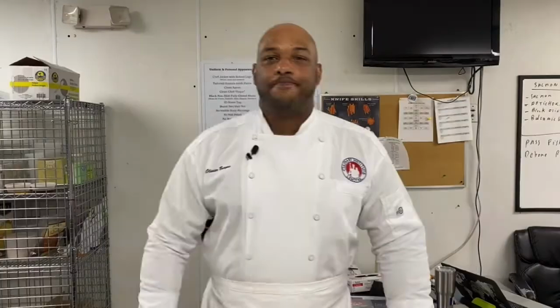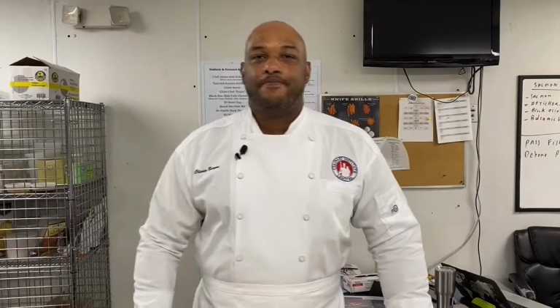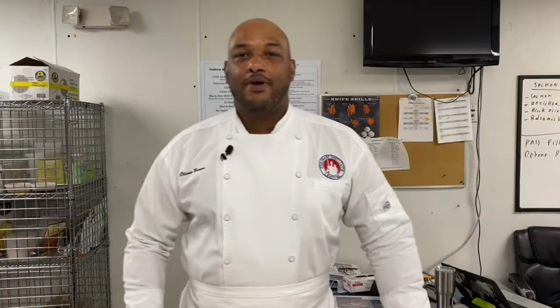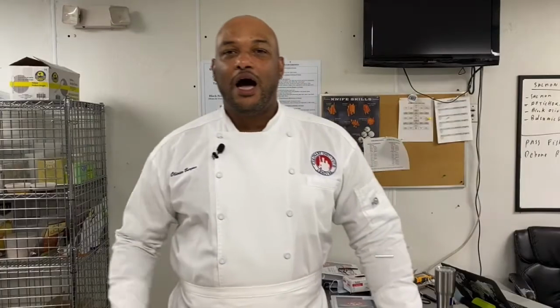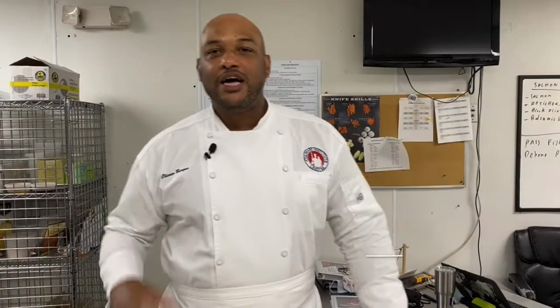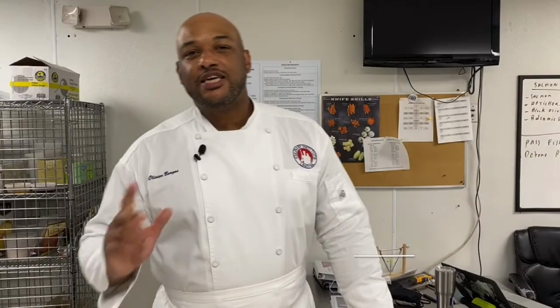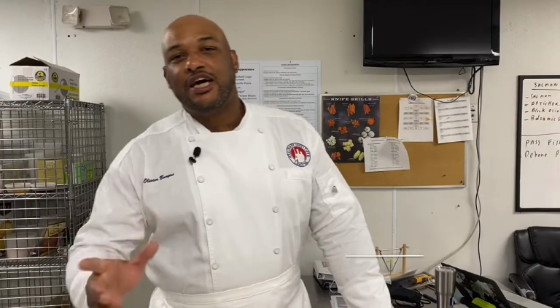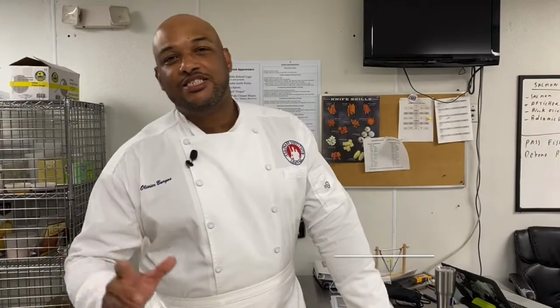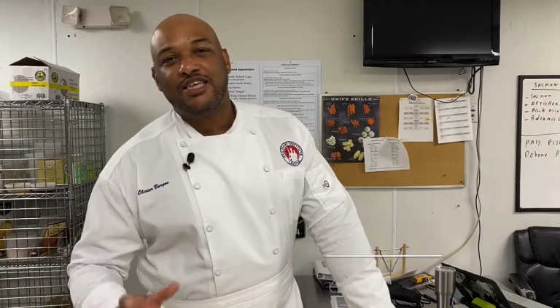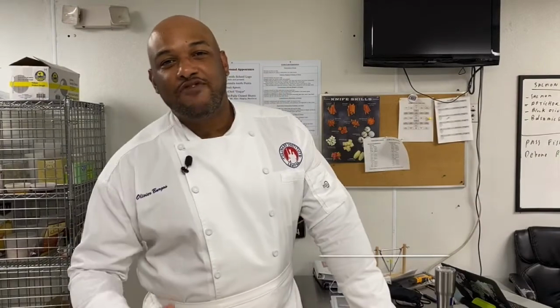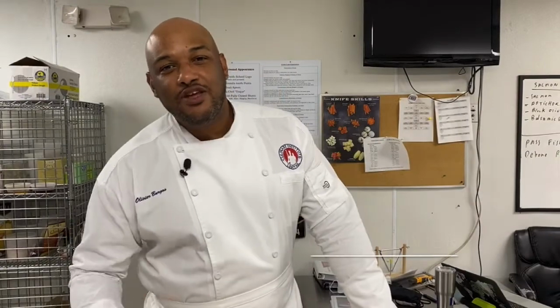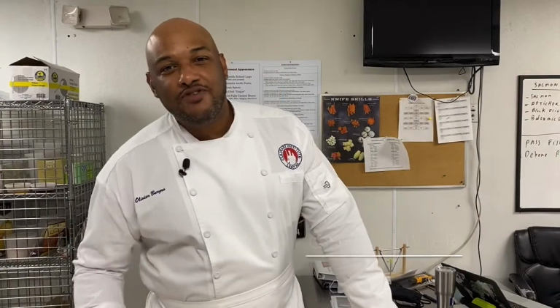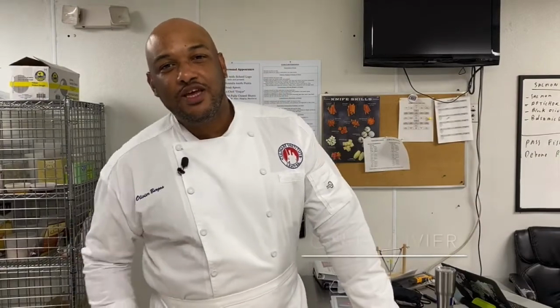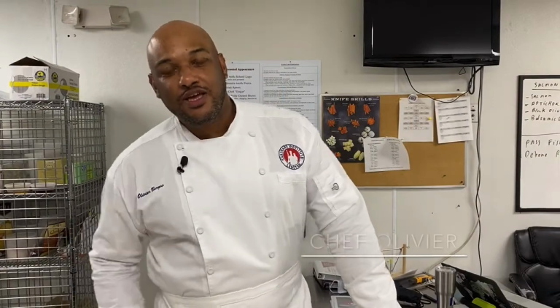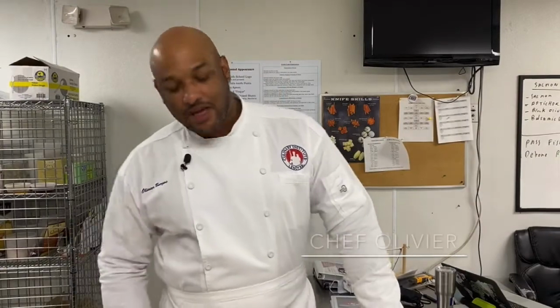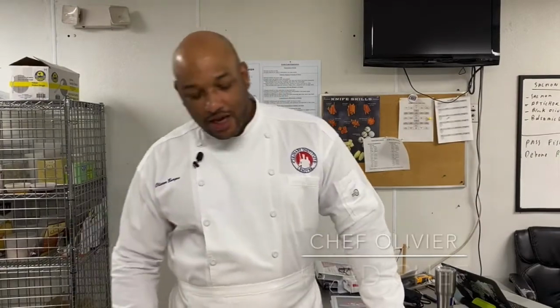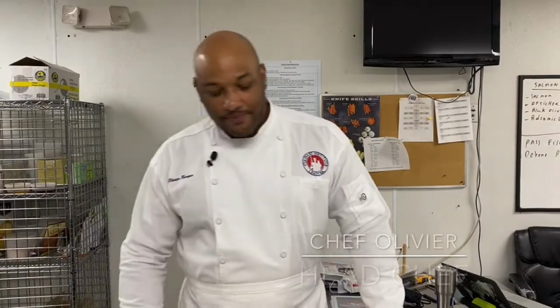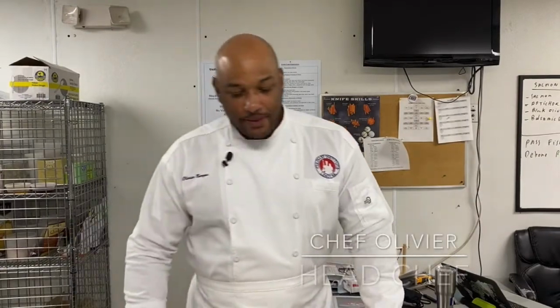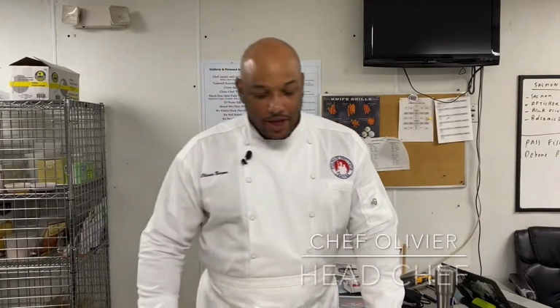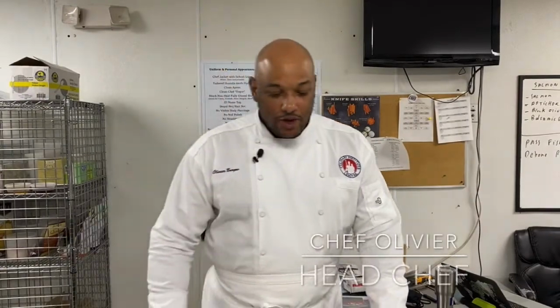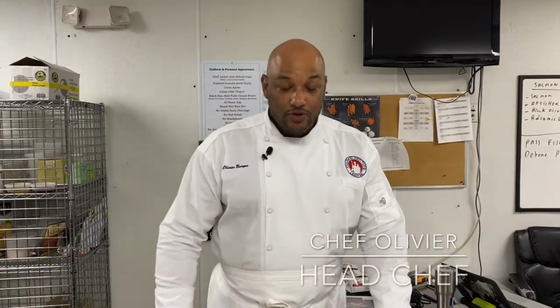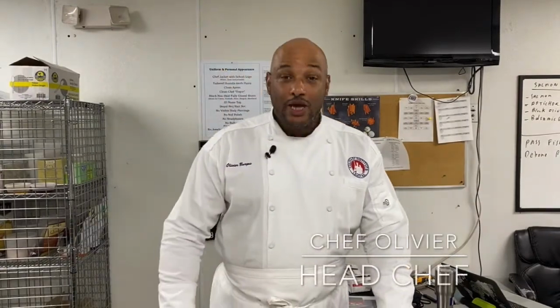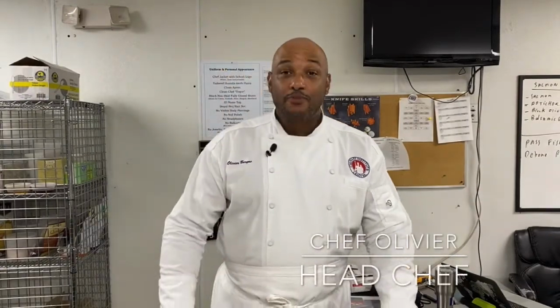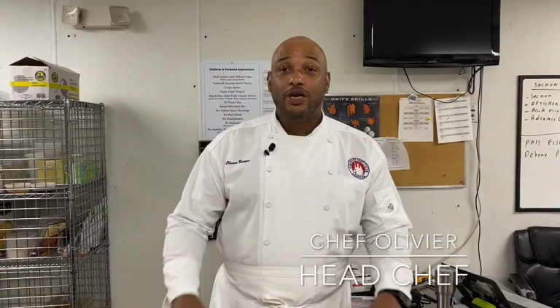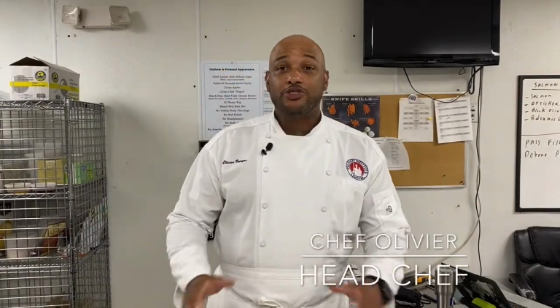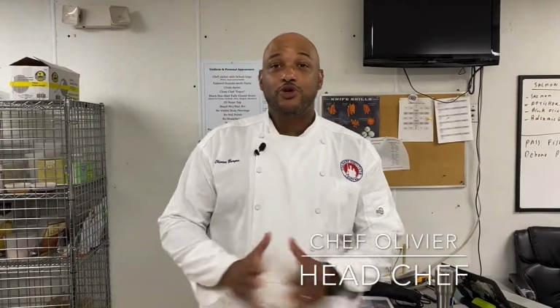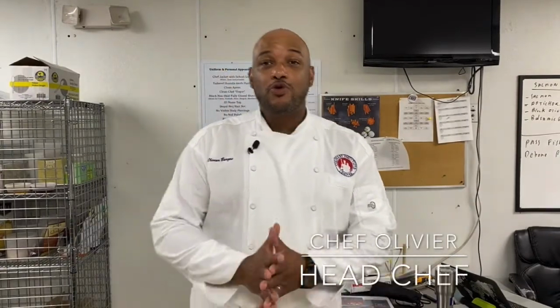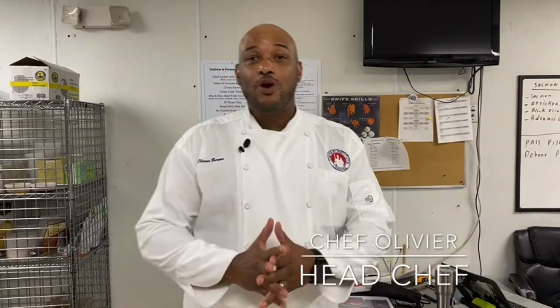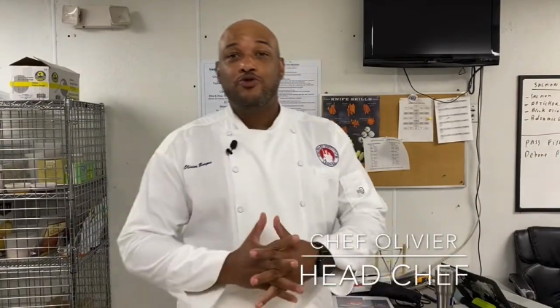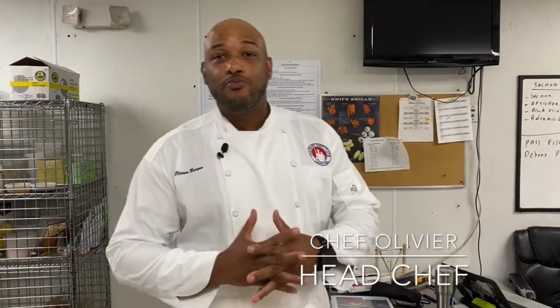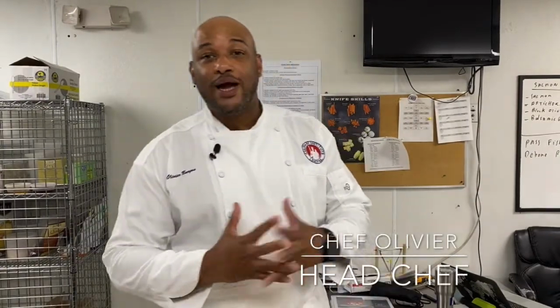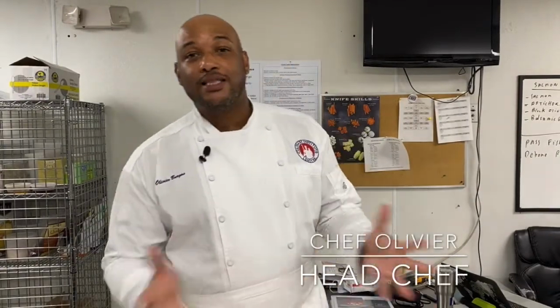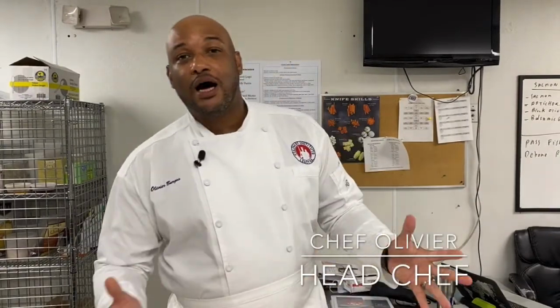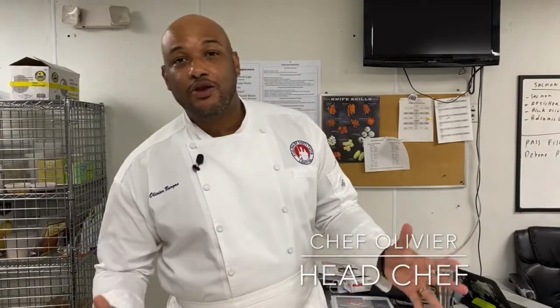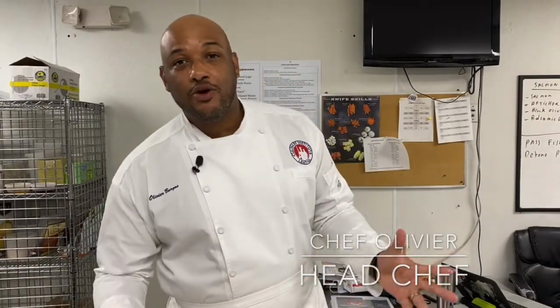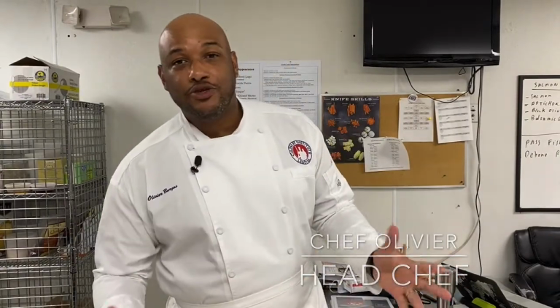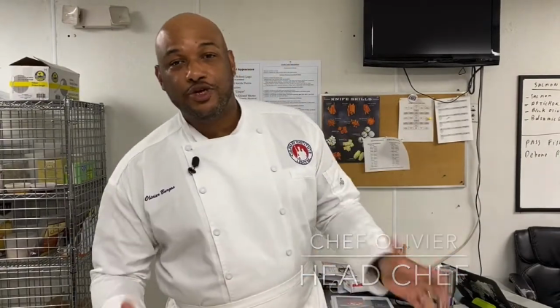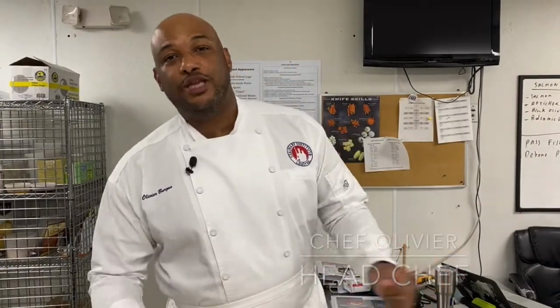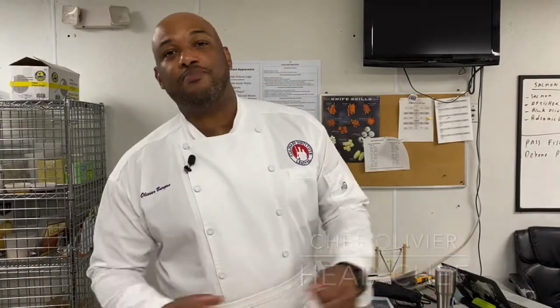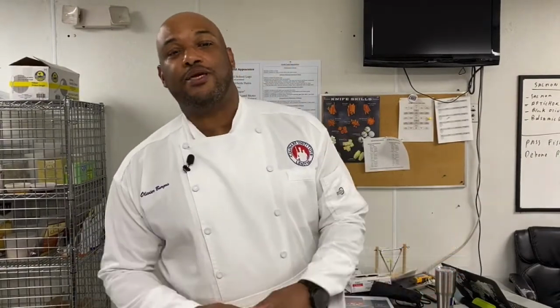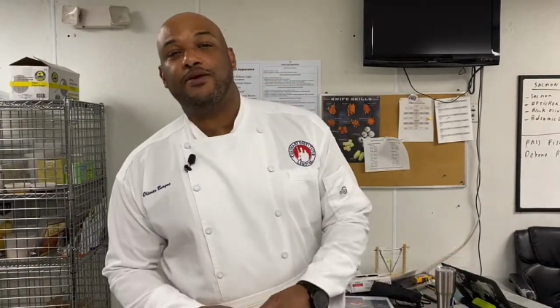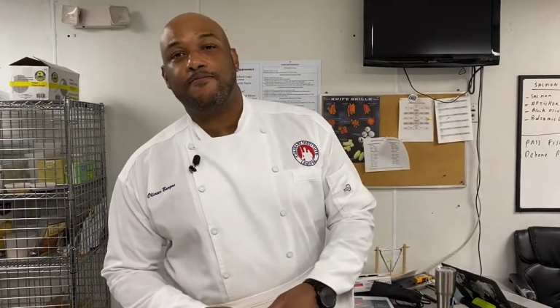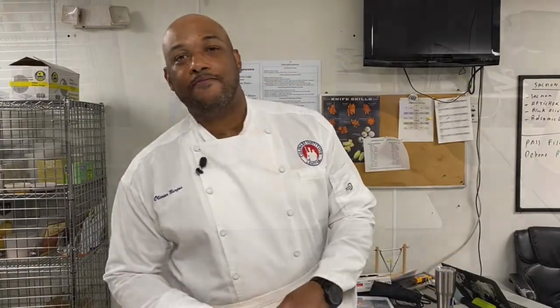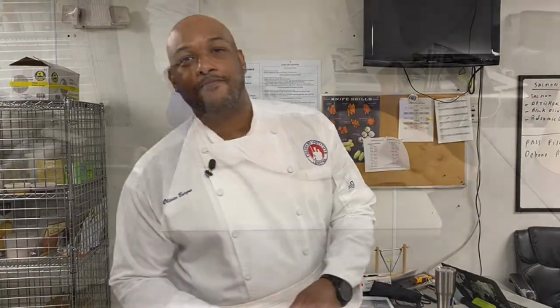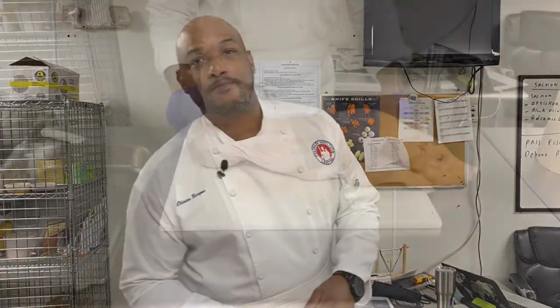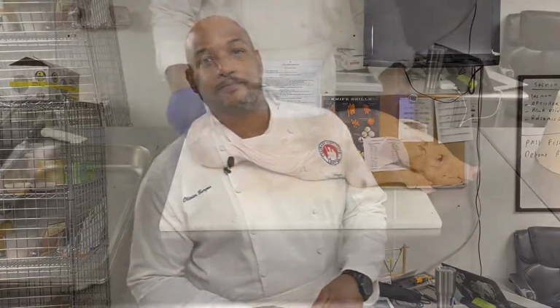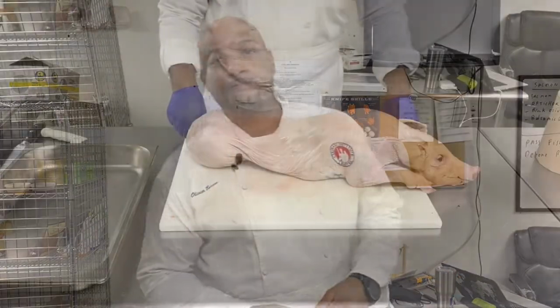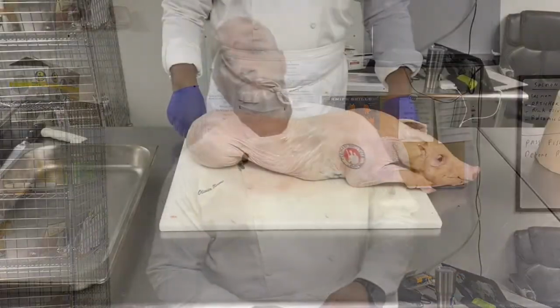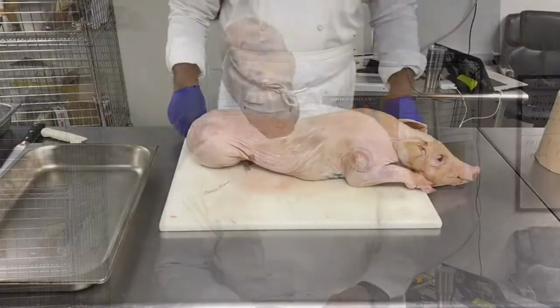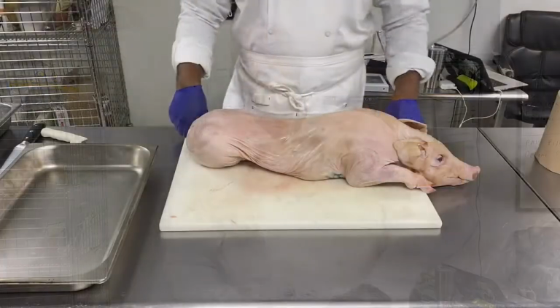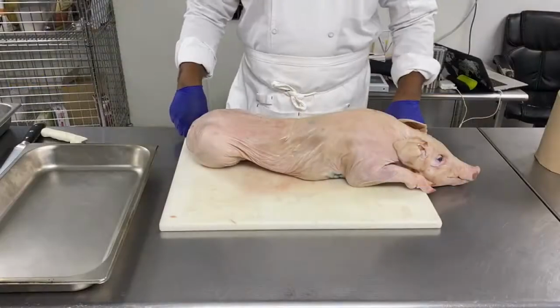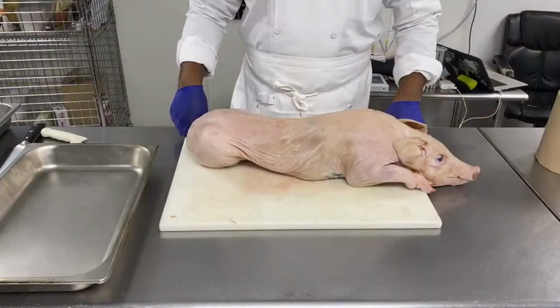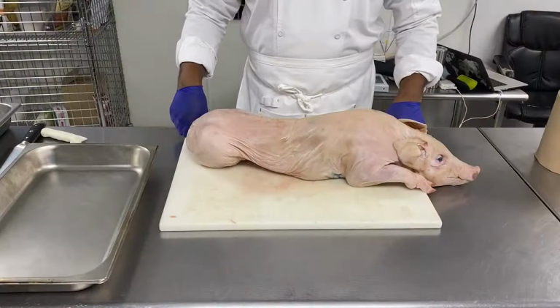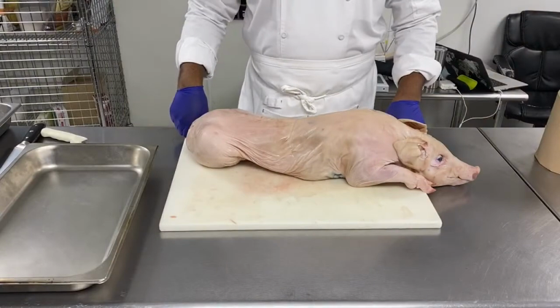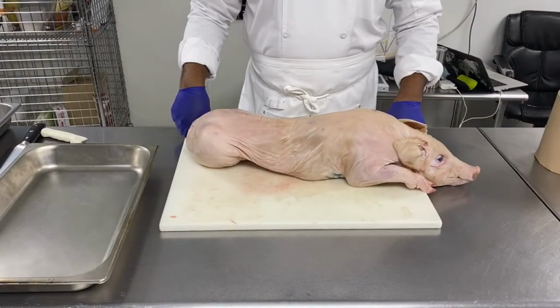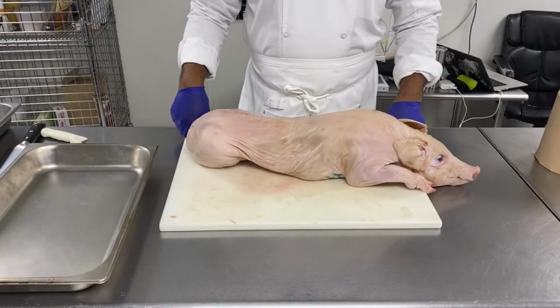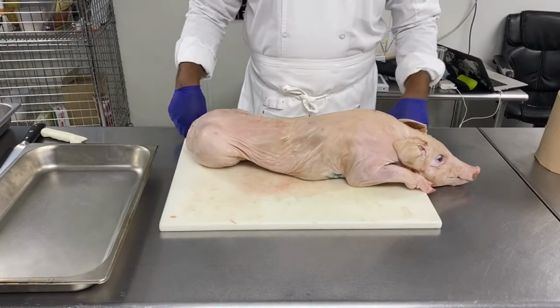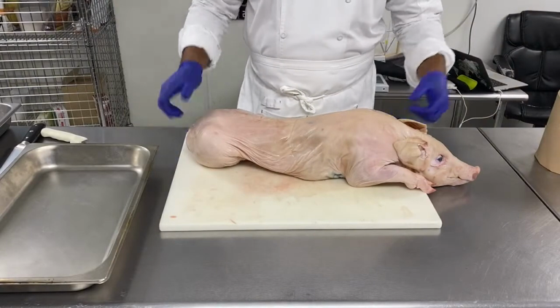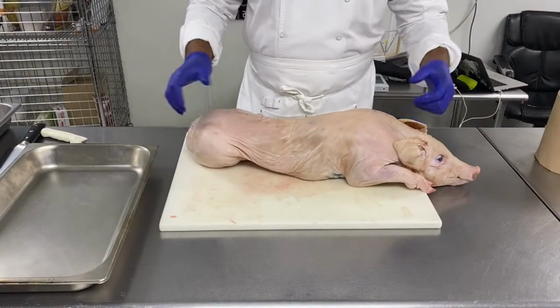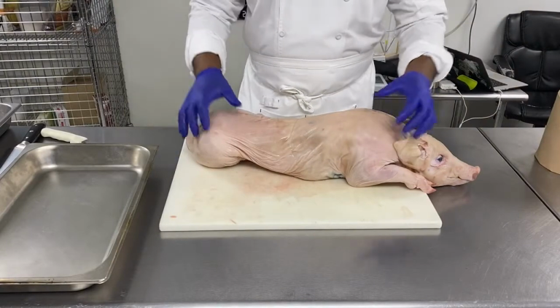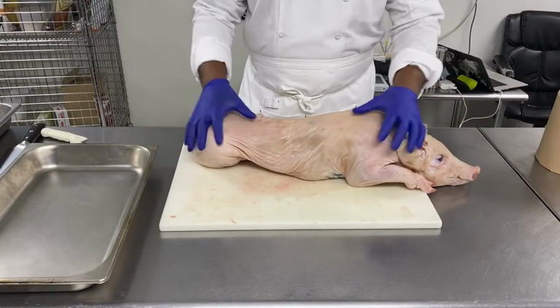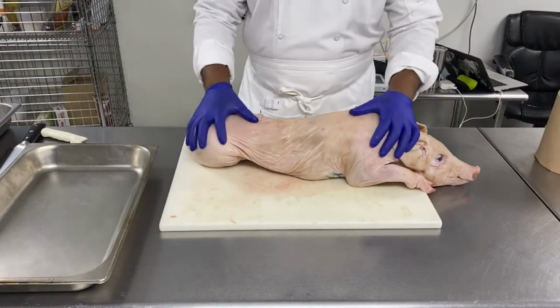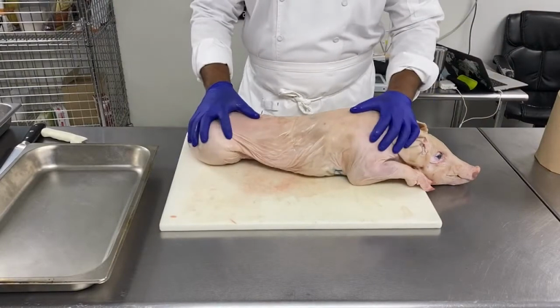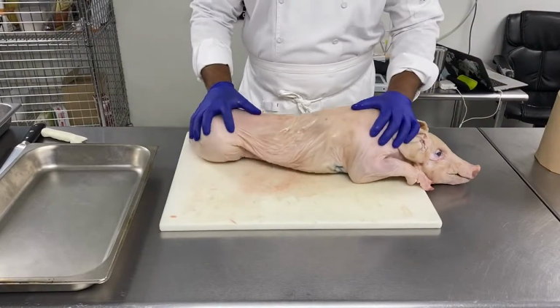Hi guys, Chef Olivier here. Today I'm going to show you how to break down a suckling pig.